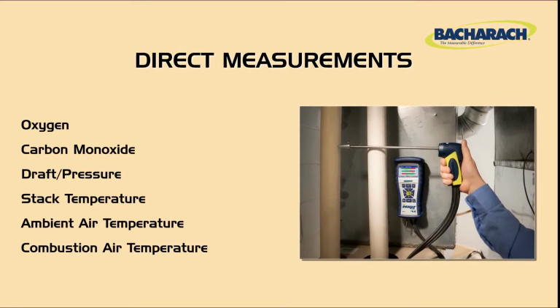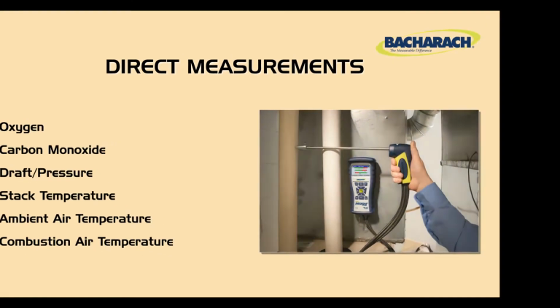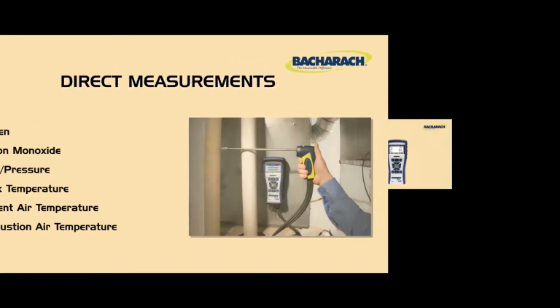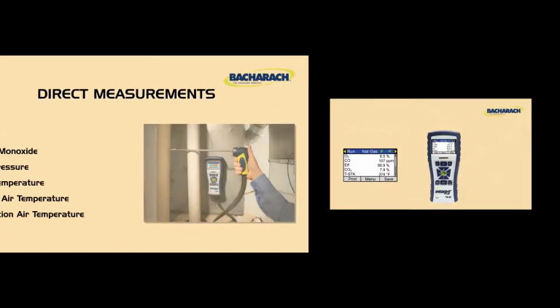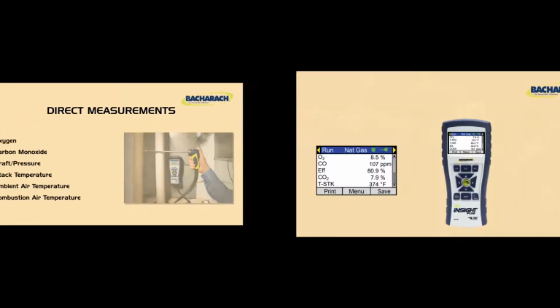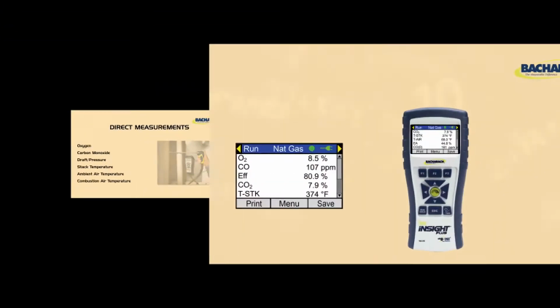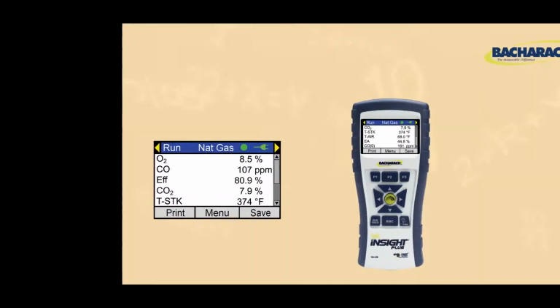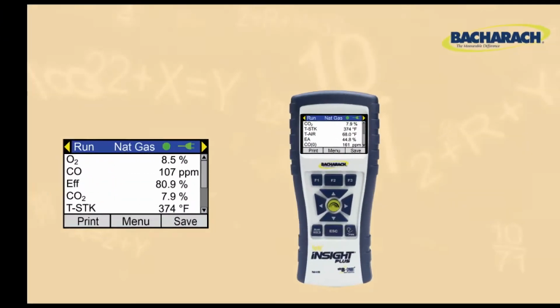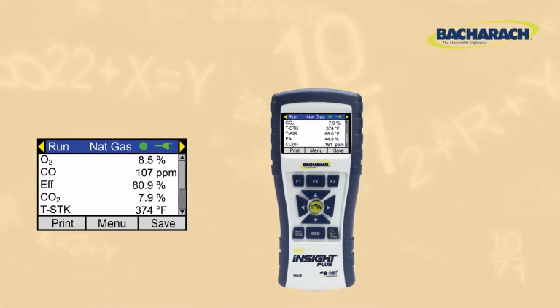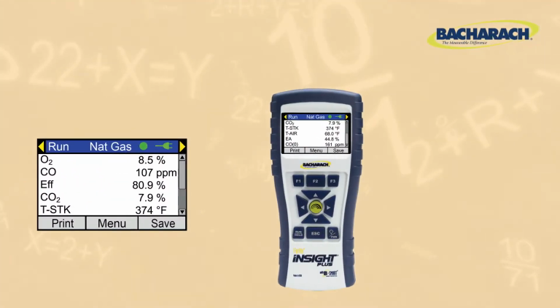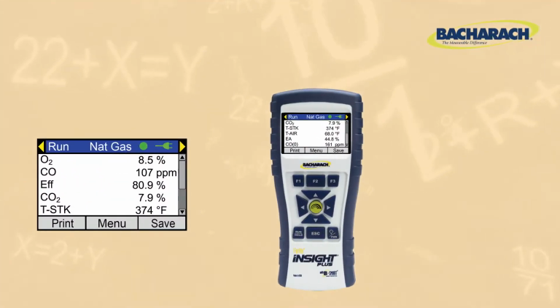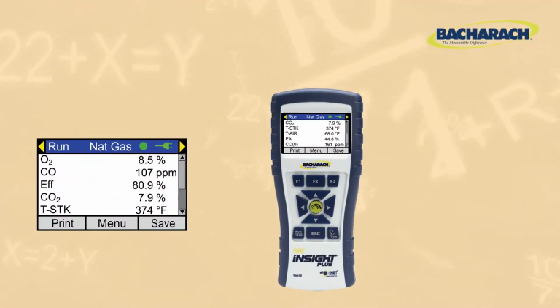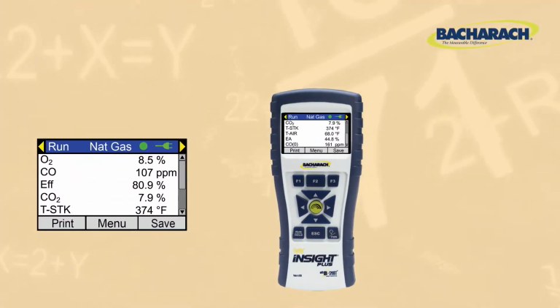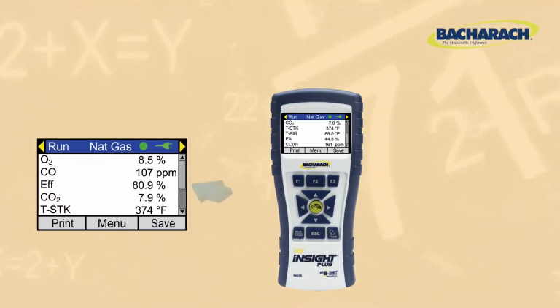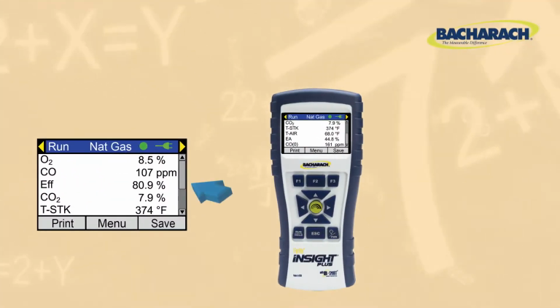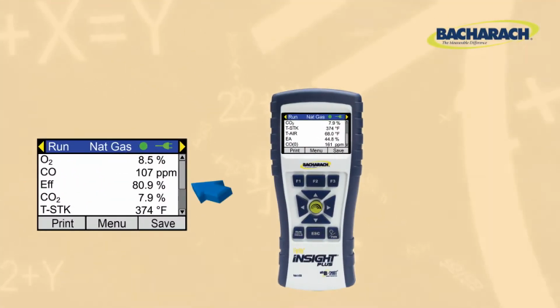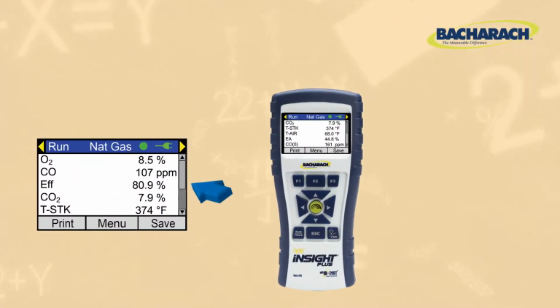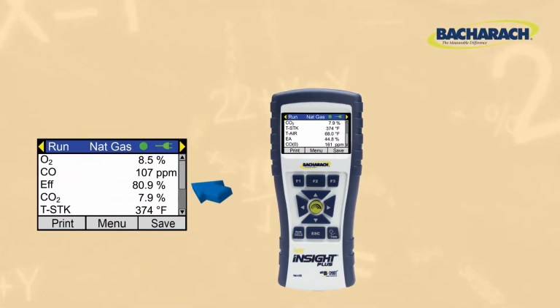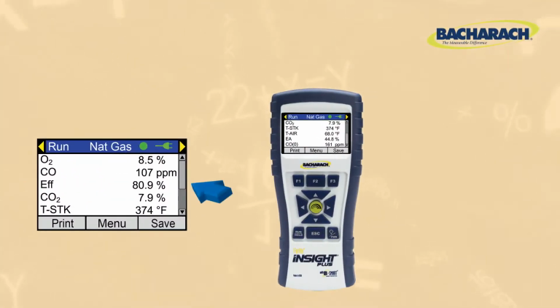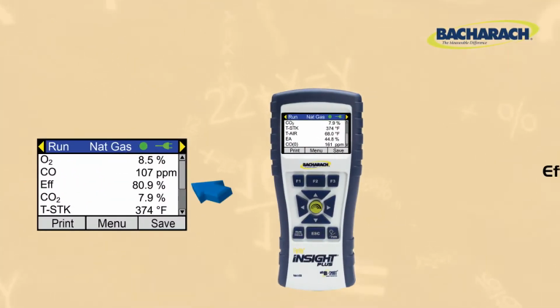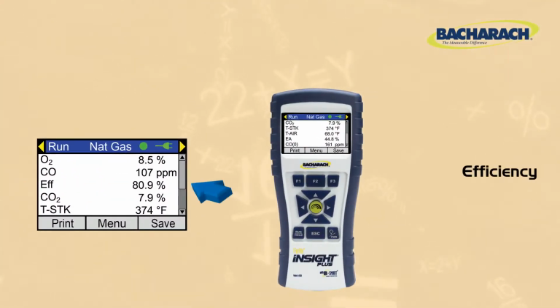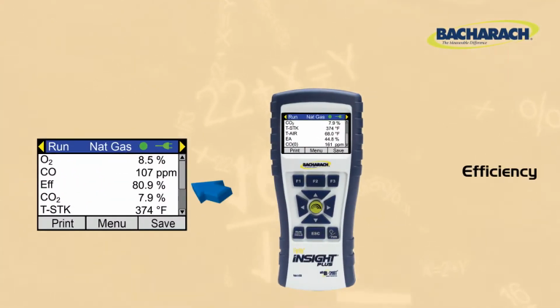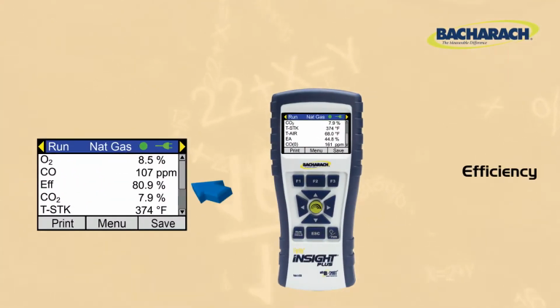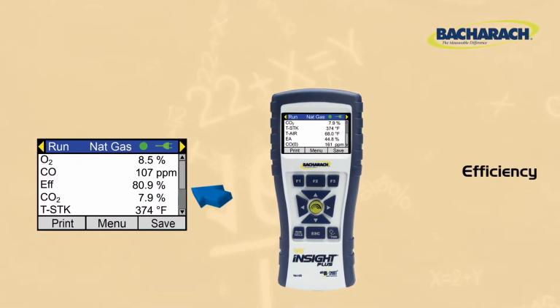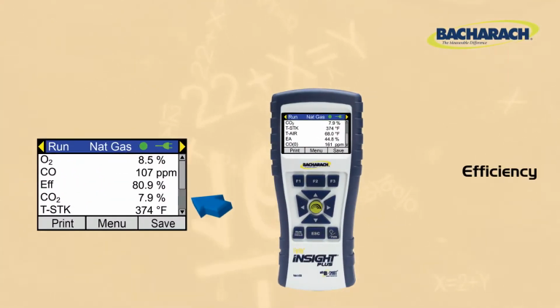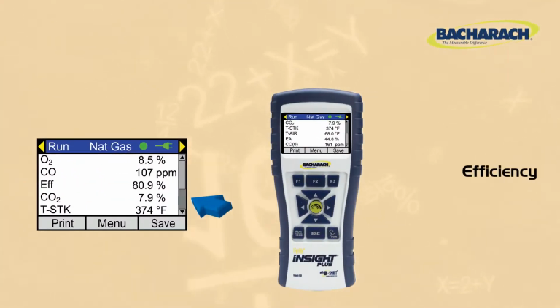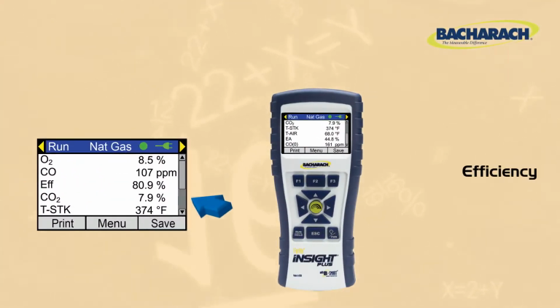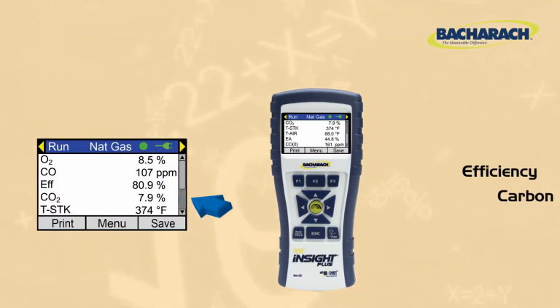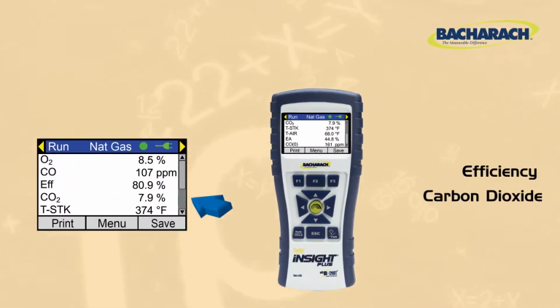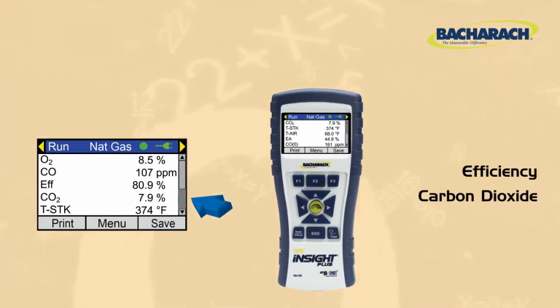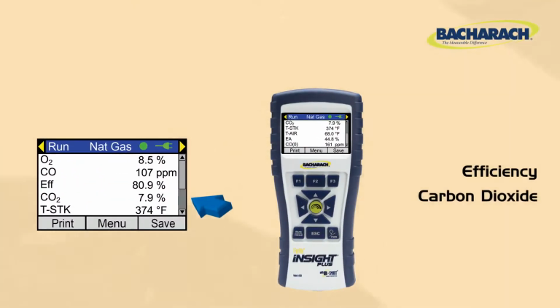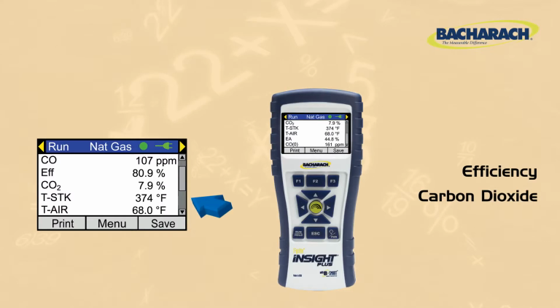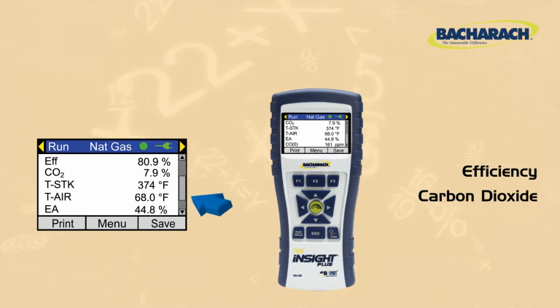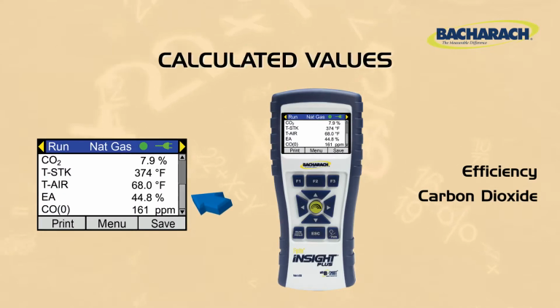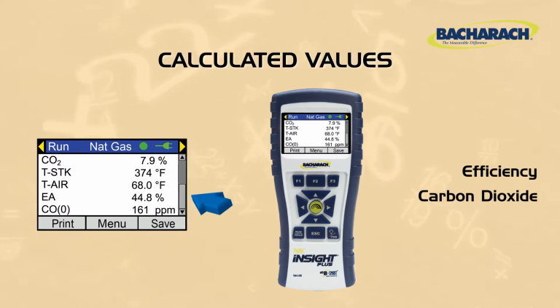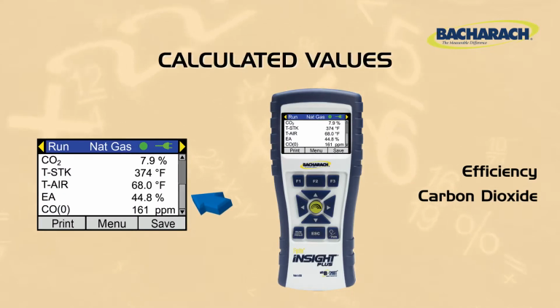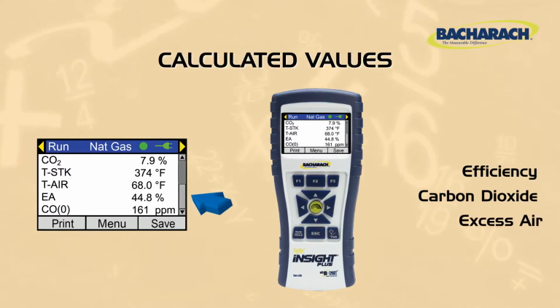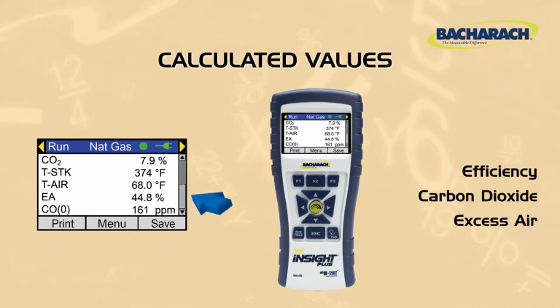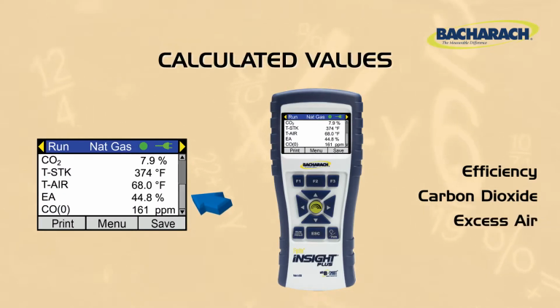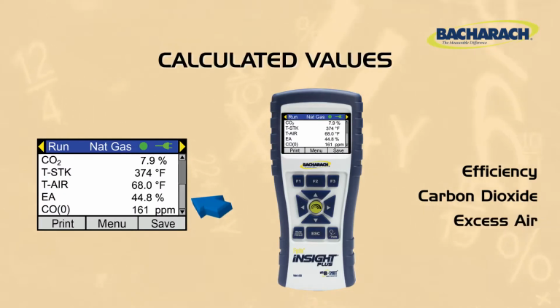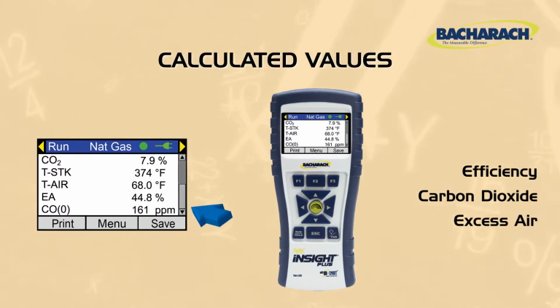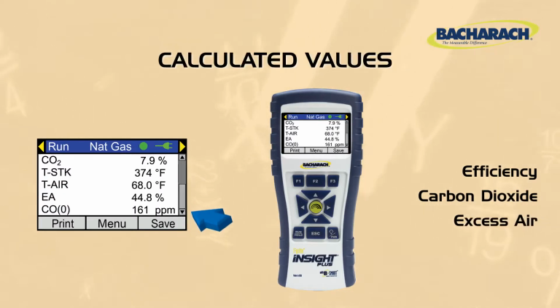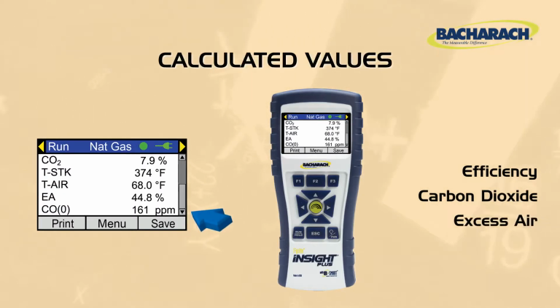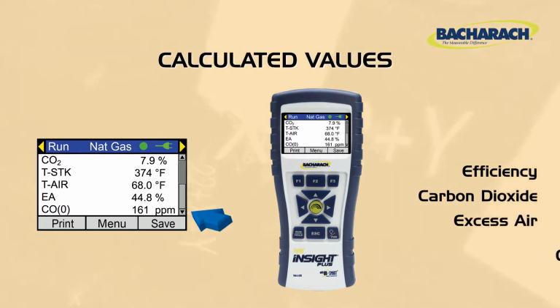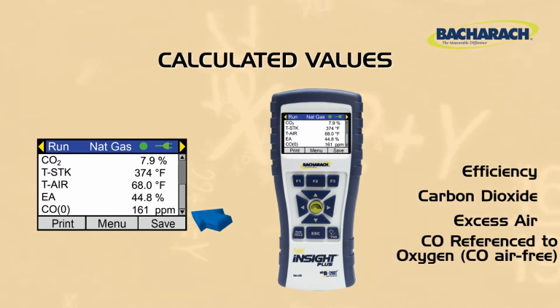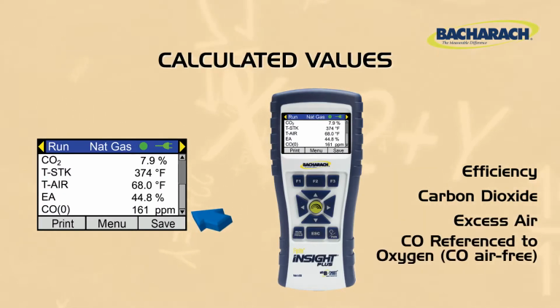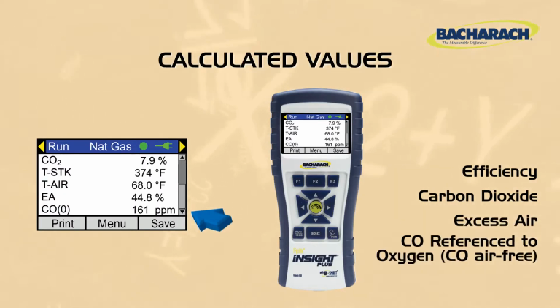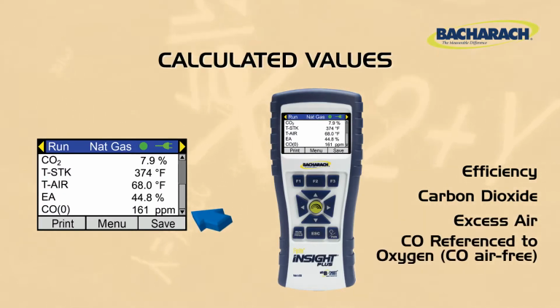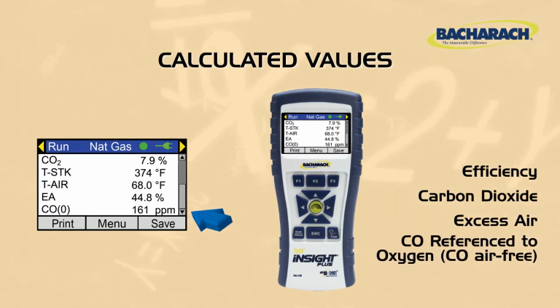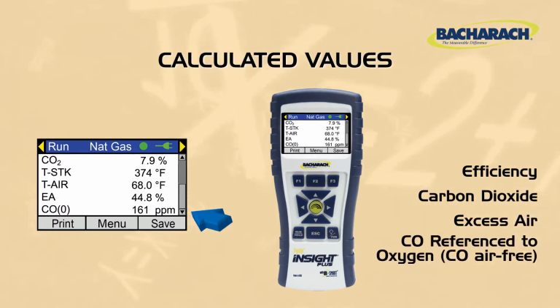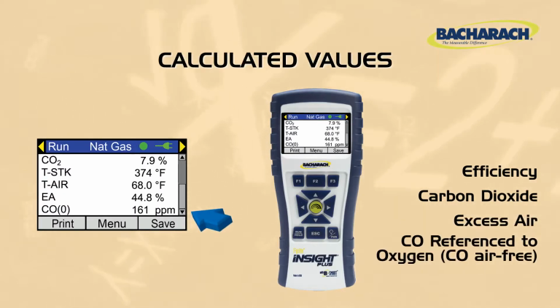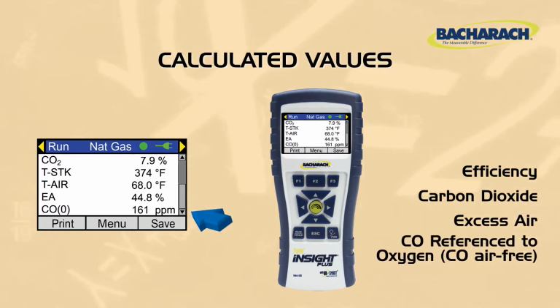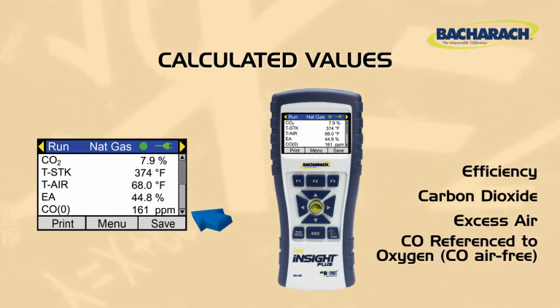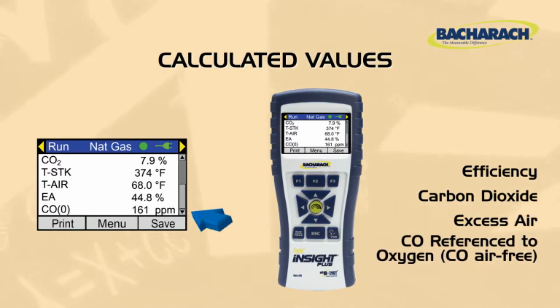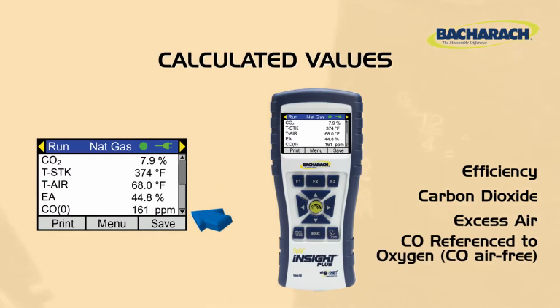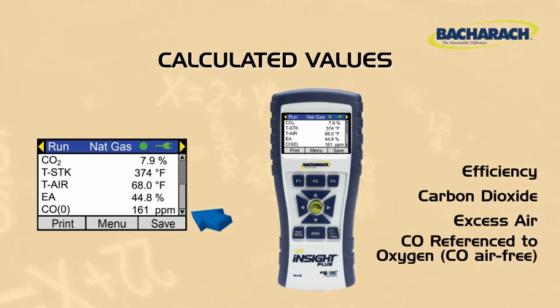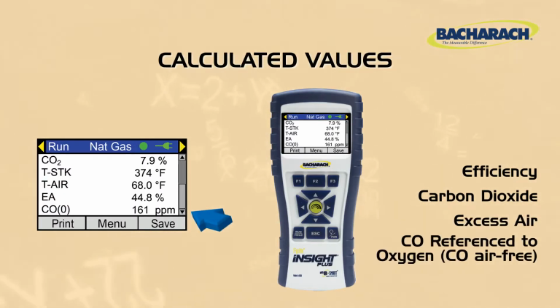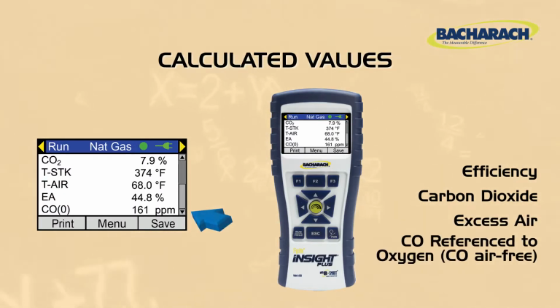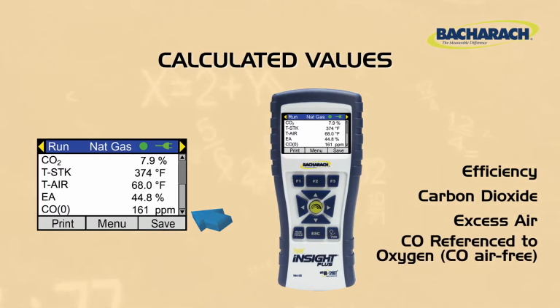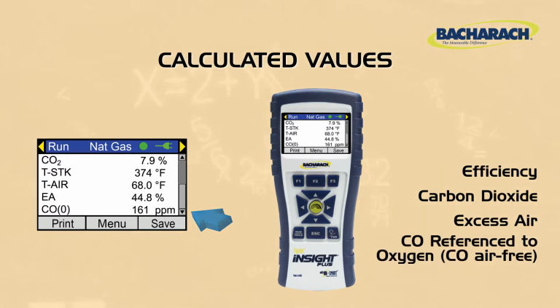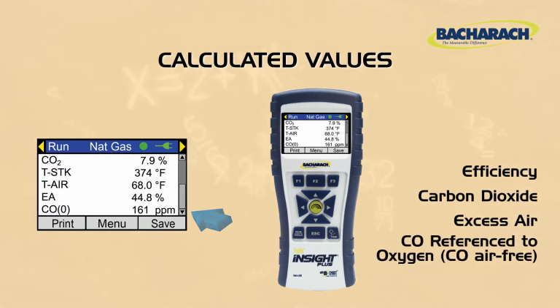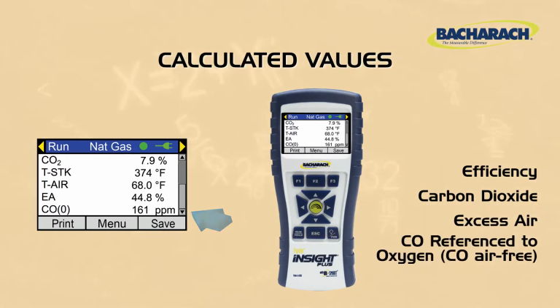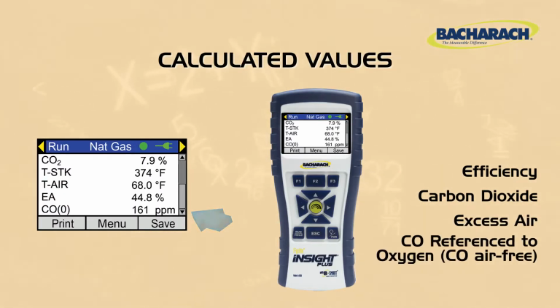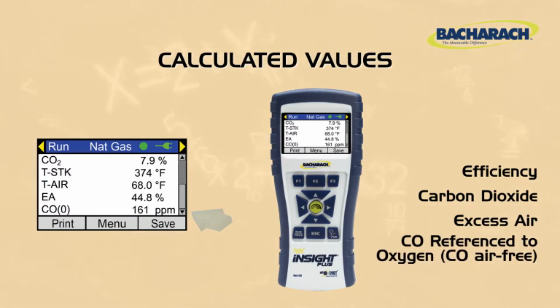Based on those measurements, it calculates efficiency, CO2, excess air, and CO referenced to oxygen, which is also known as CO air free.